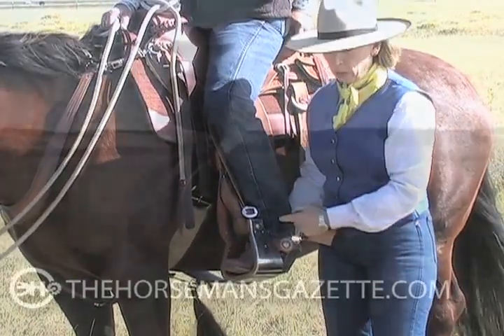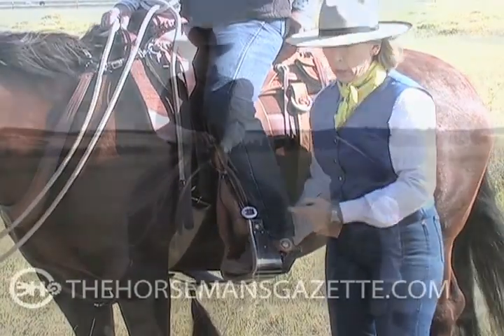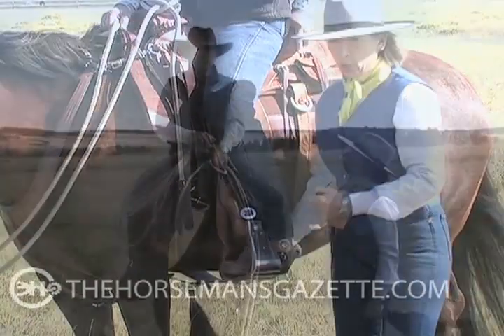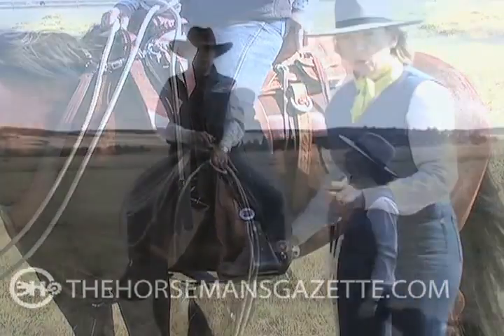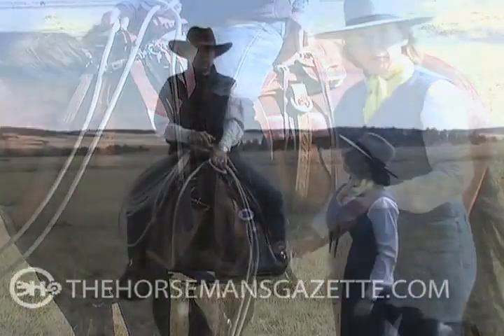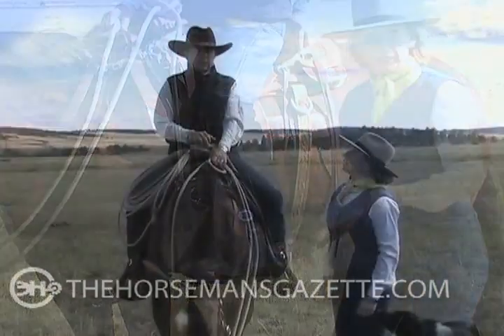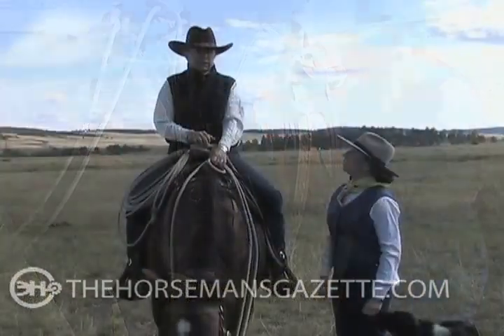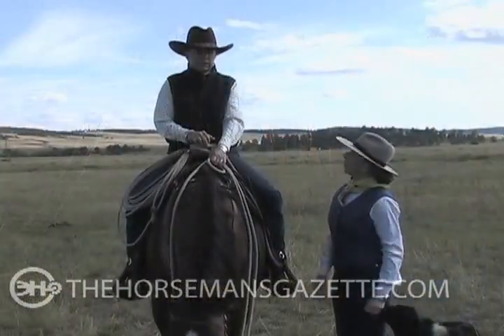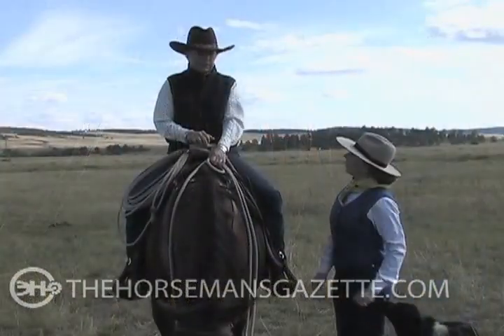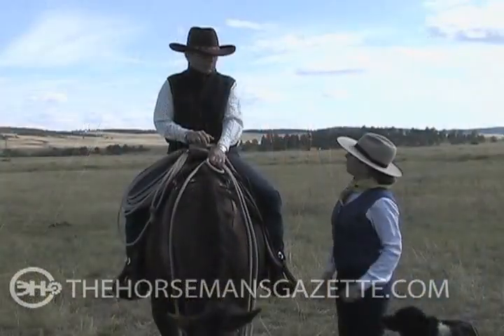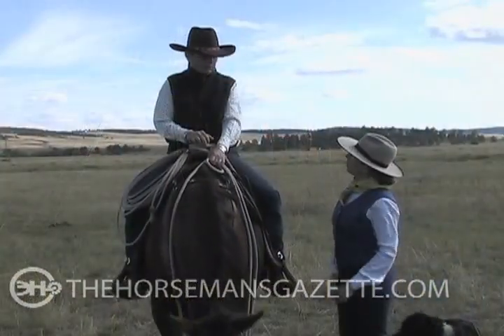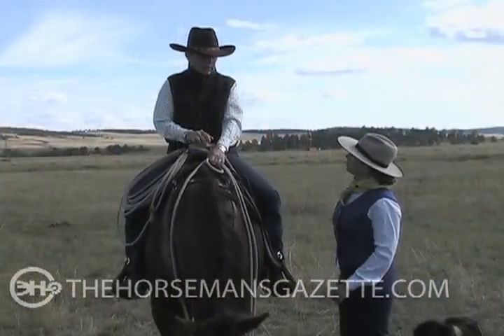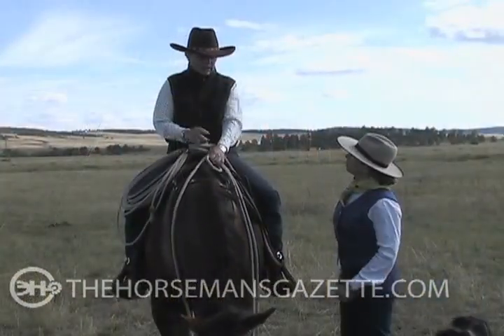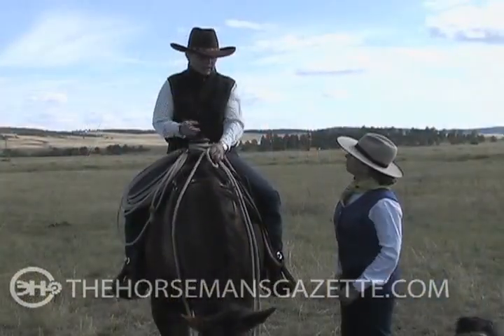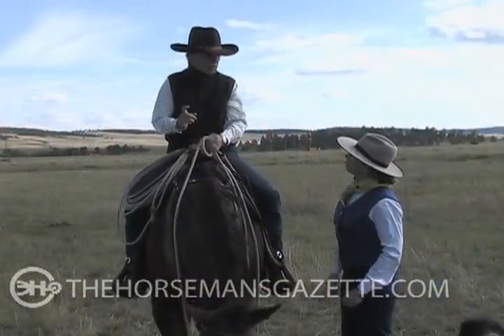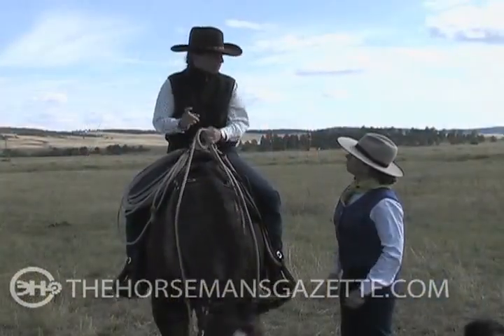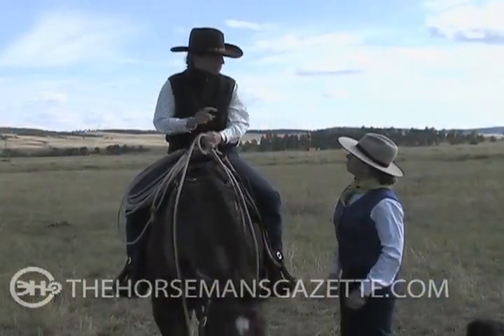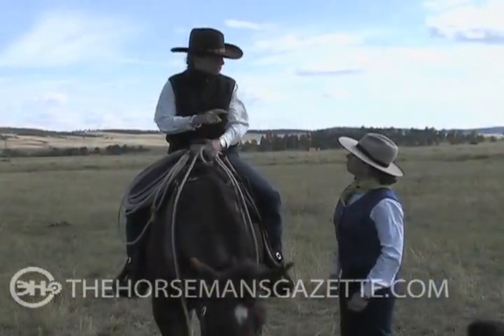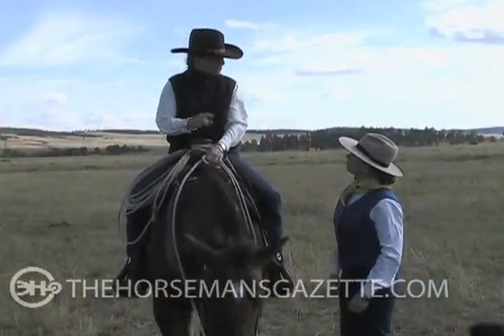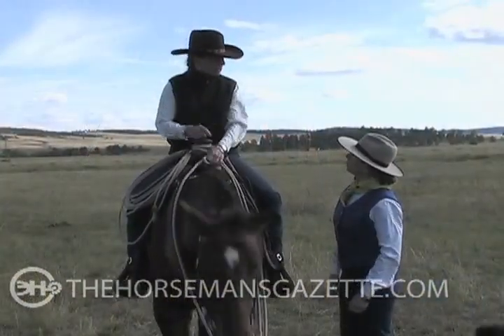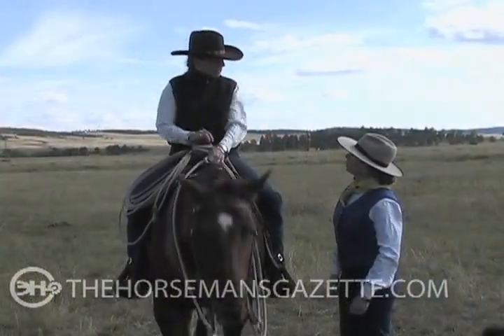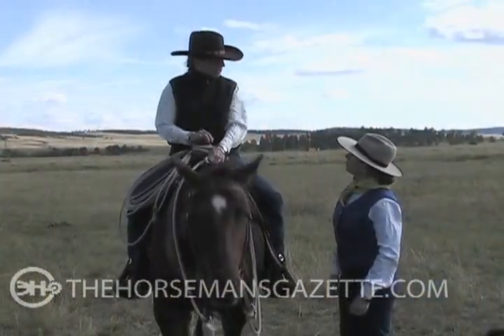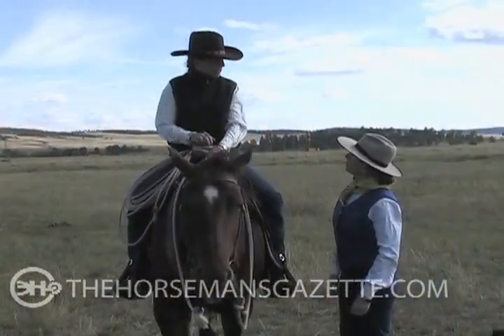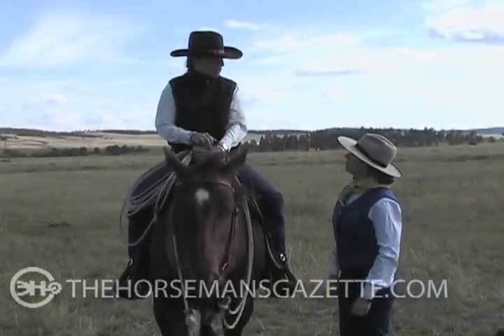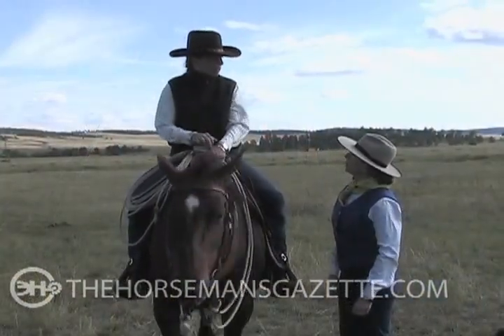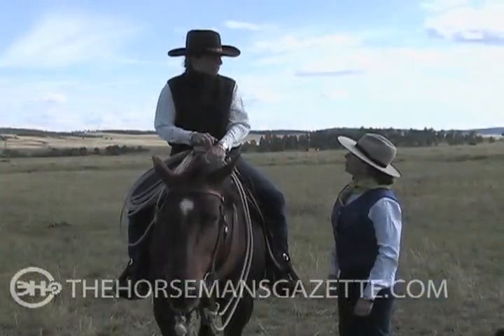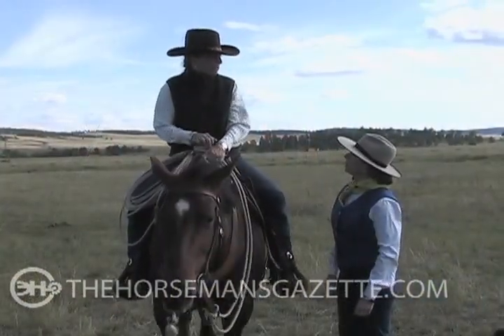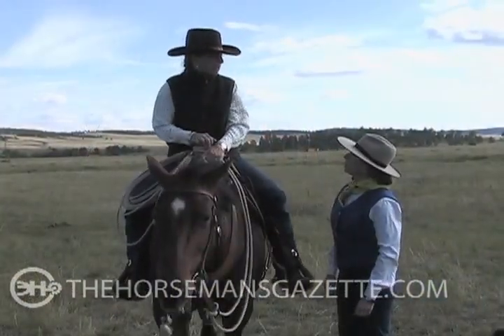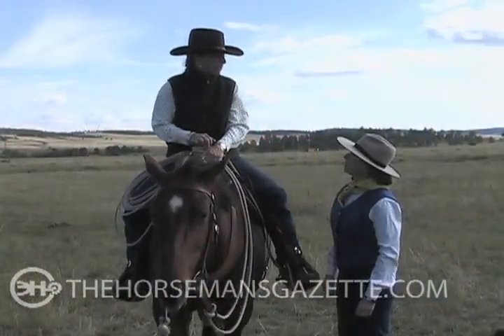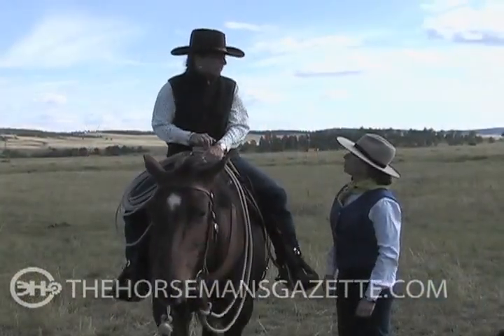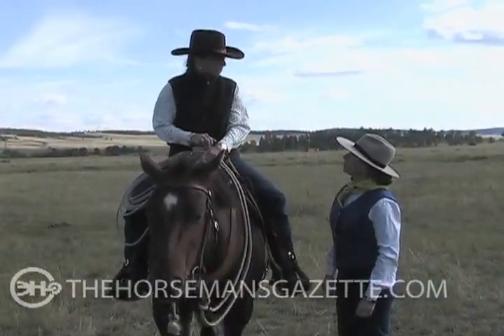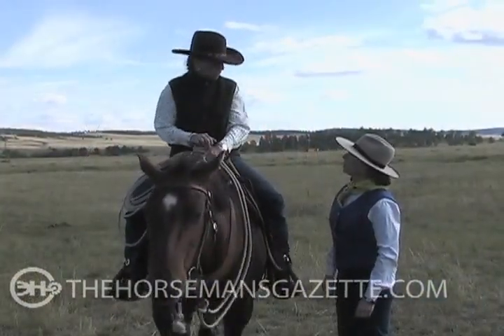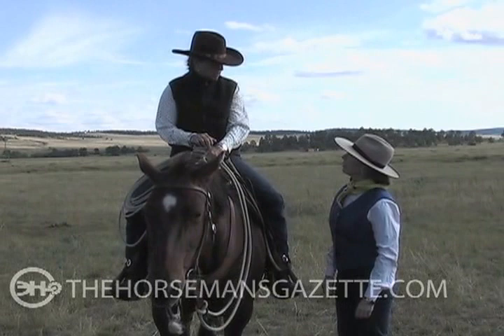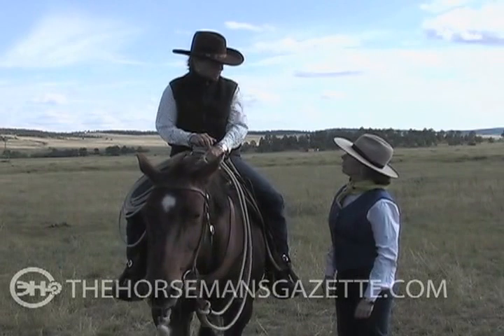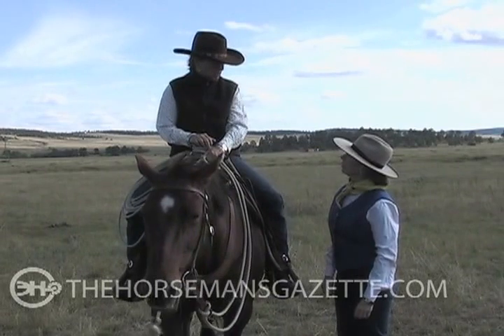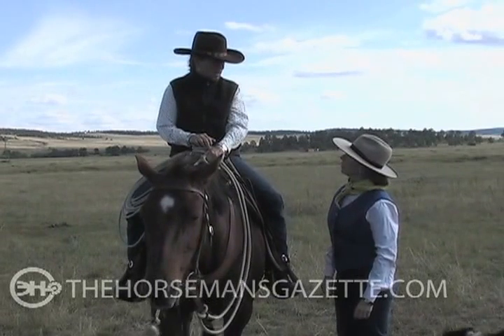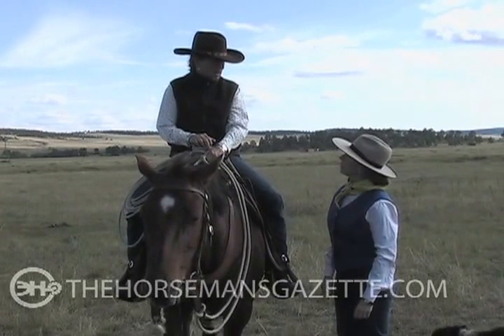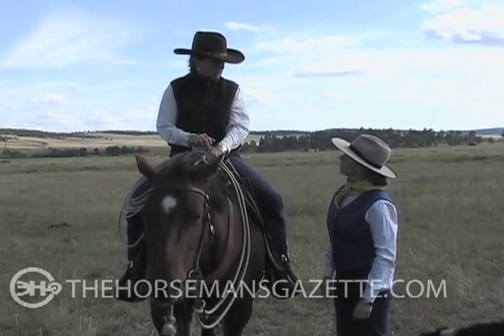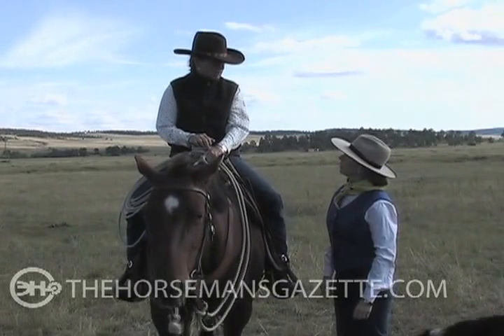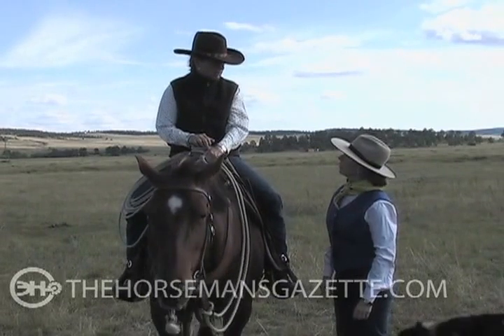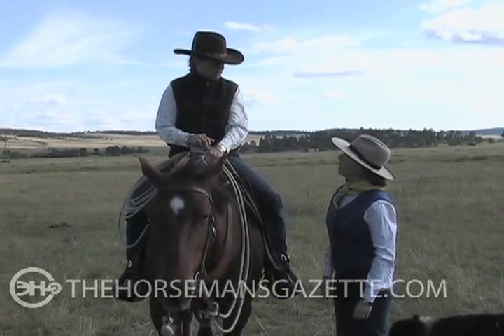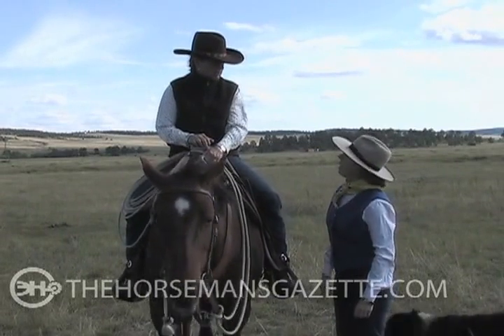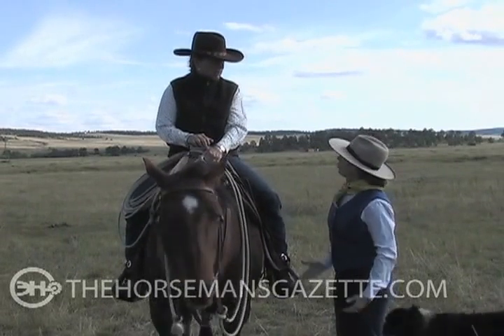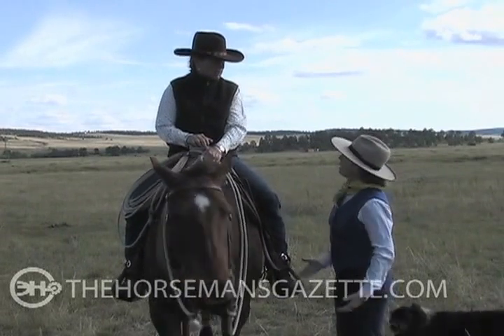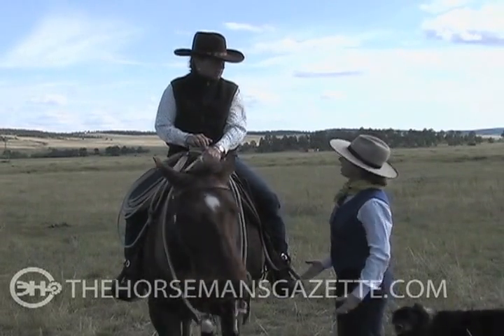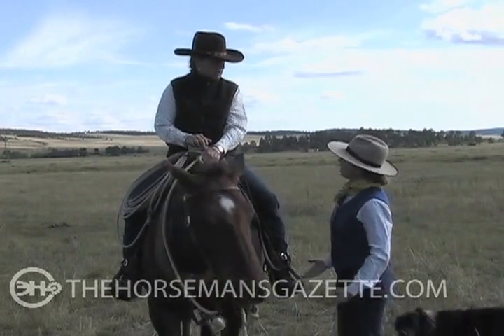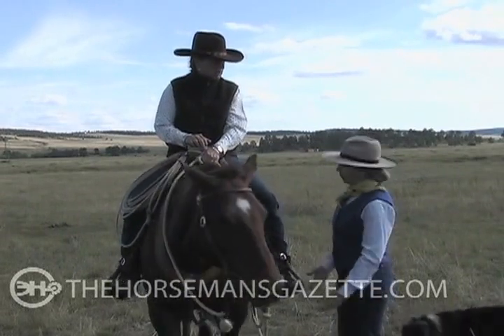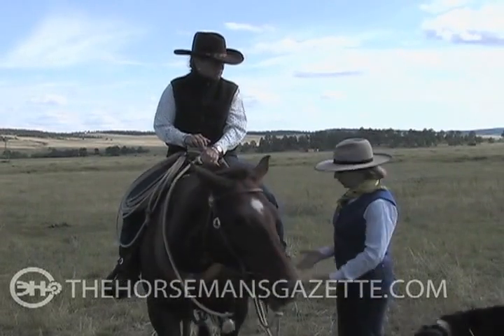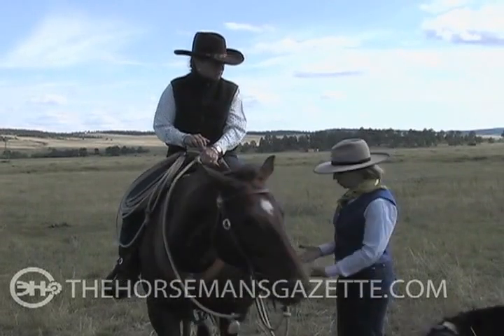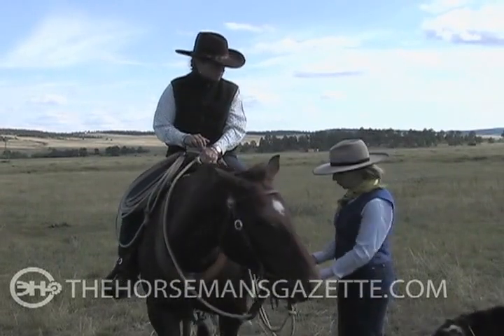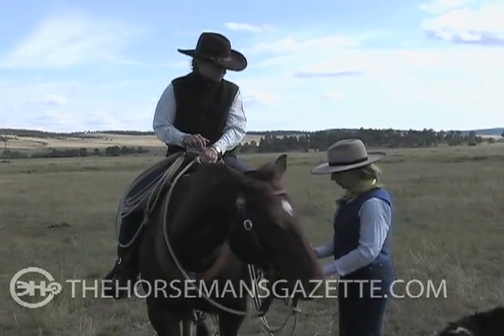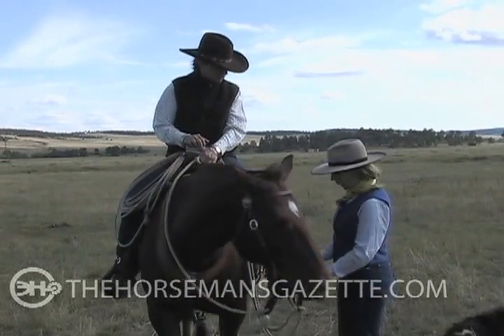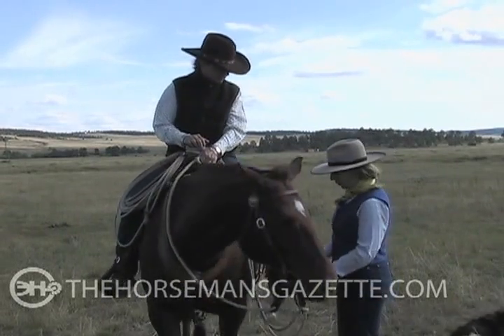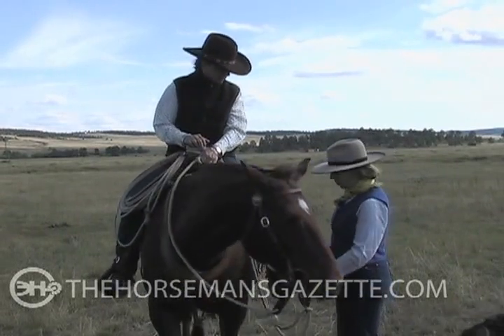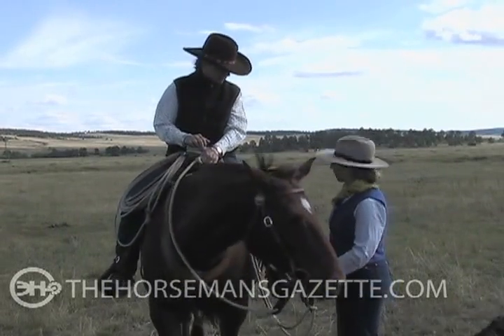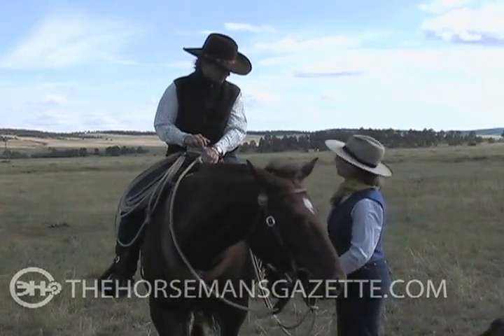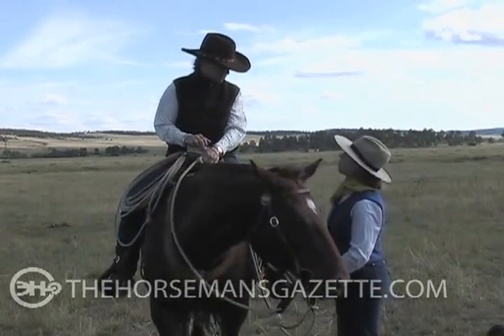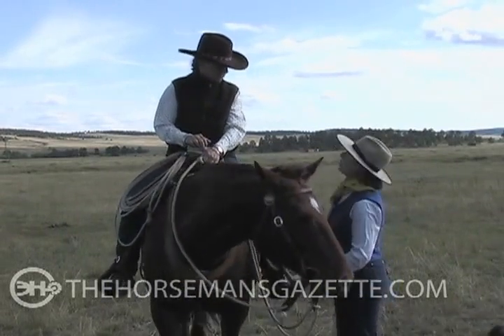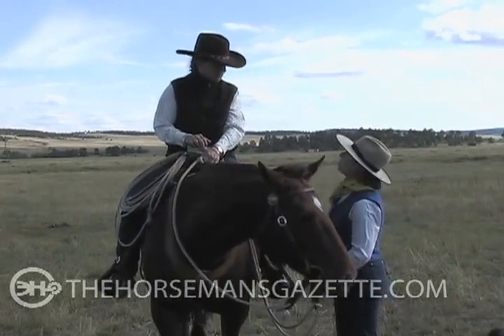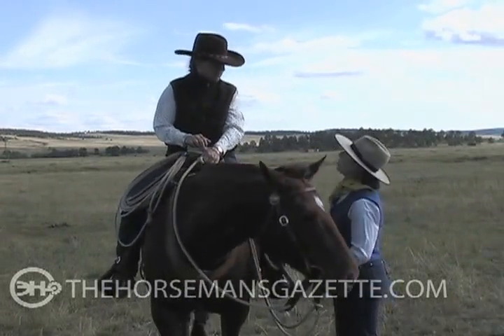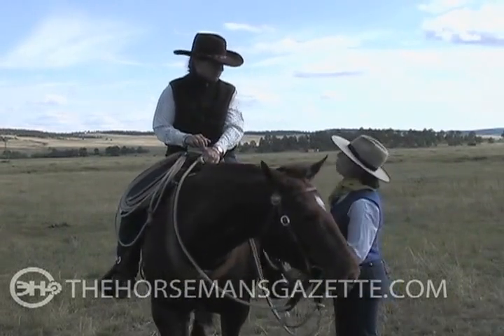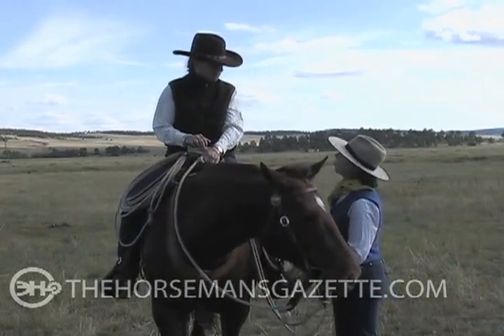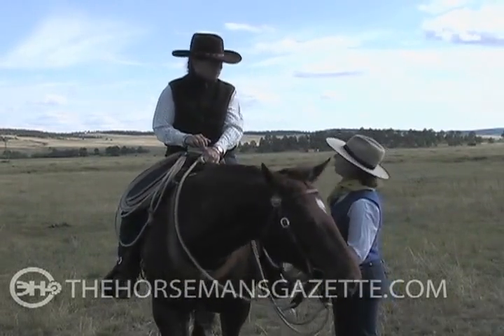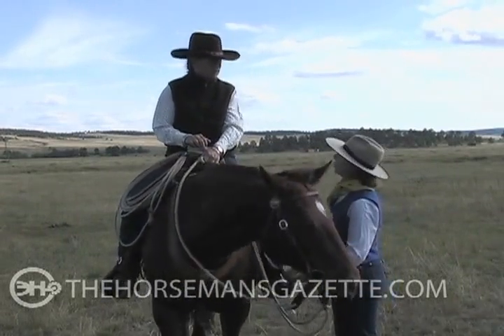So how did that feel? I was just trotting around and I felt so much more balanced. Right, because you've got something underneath to support you.